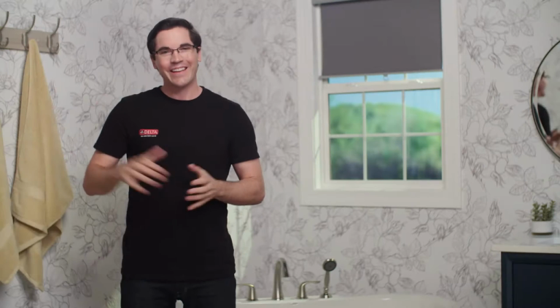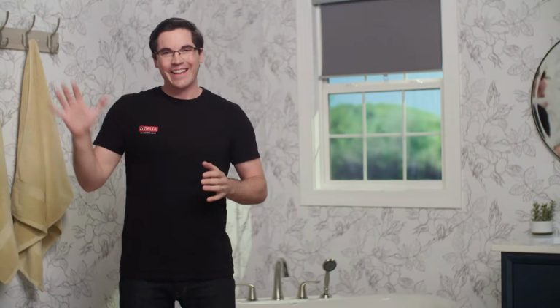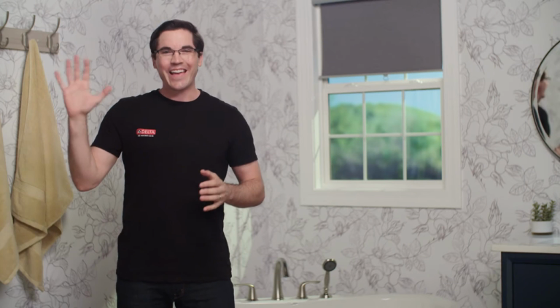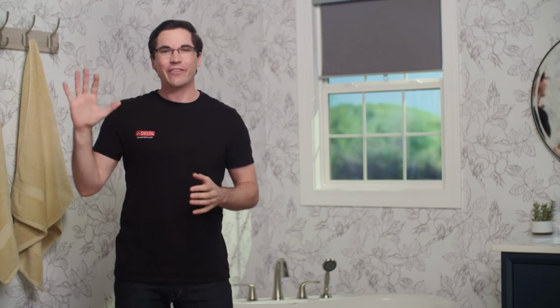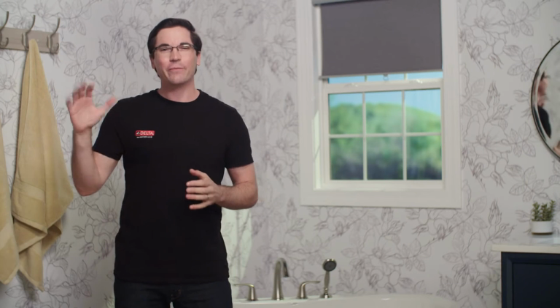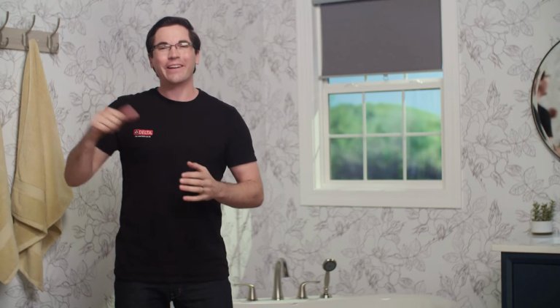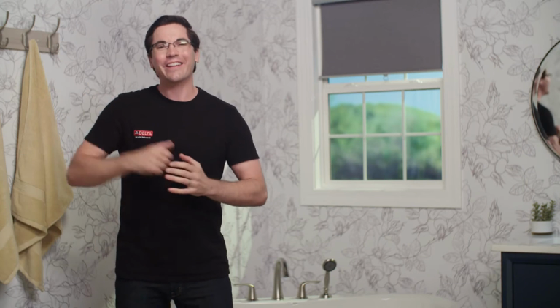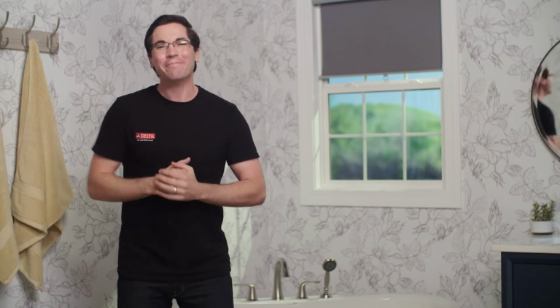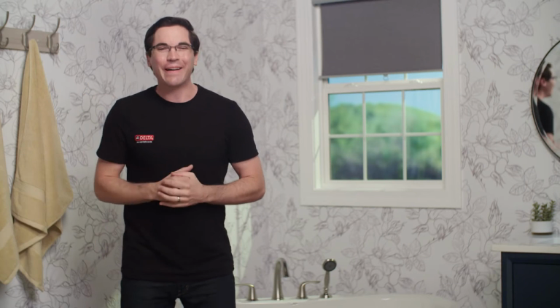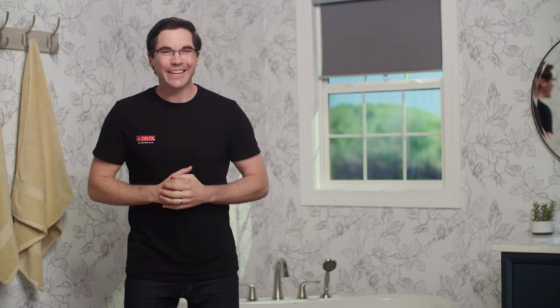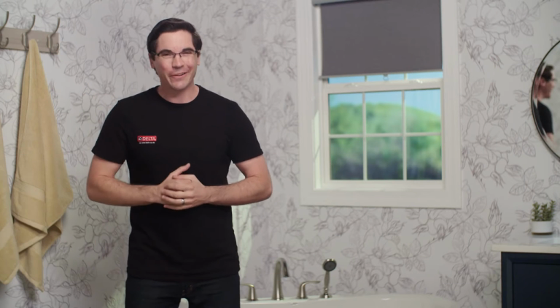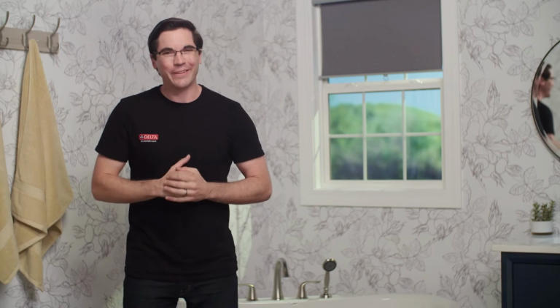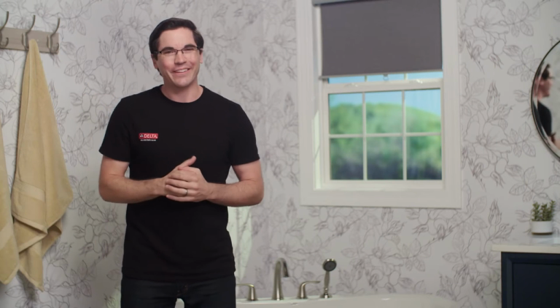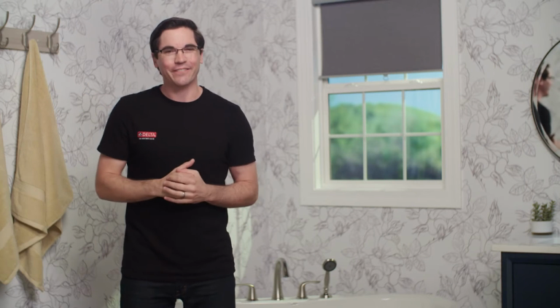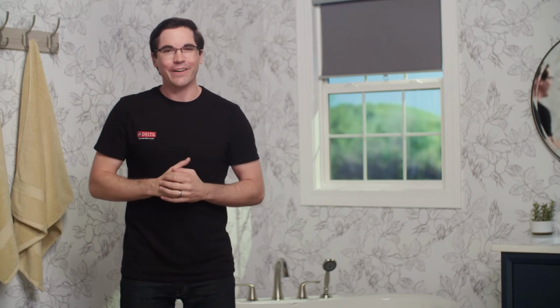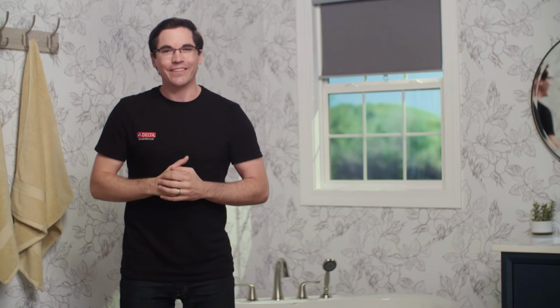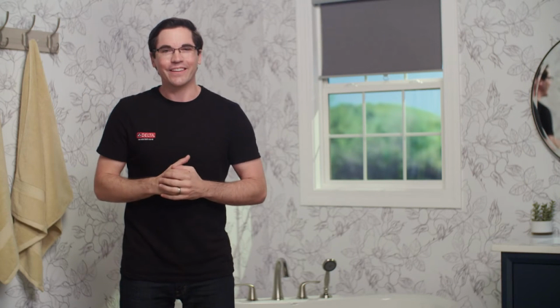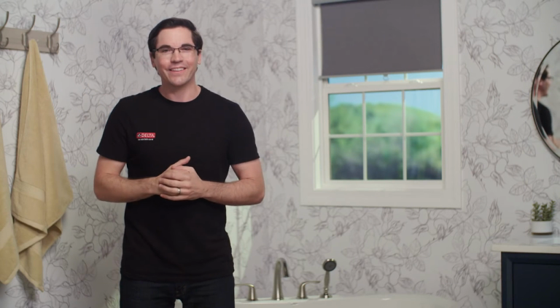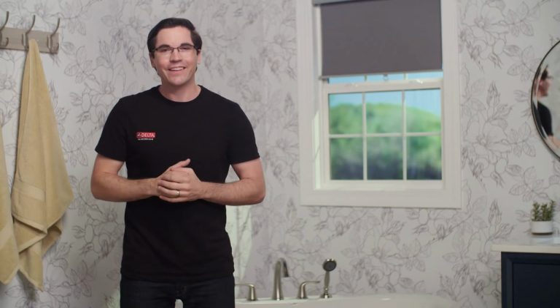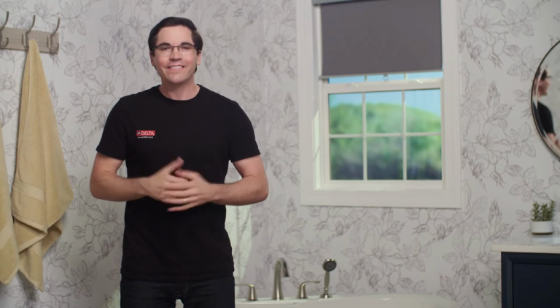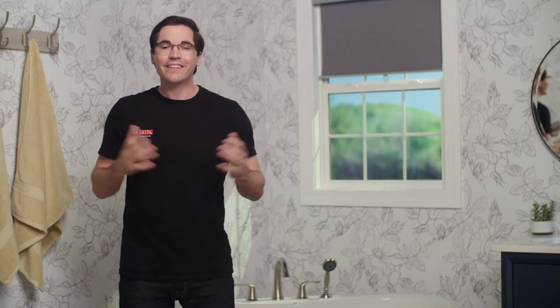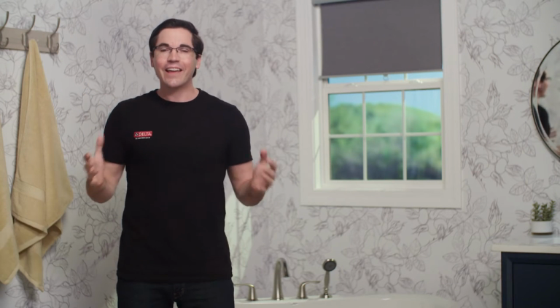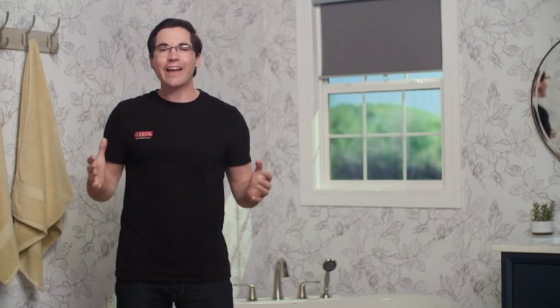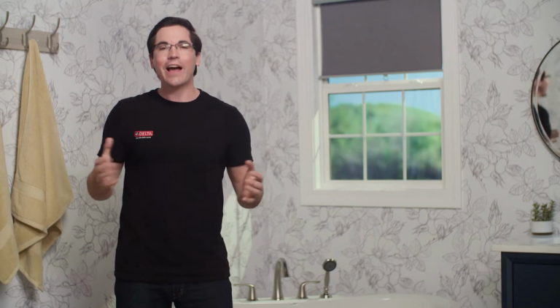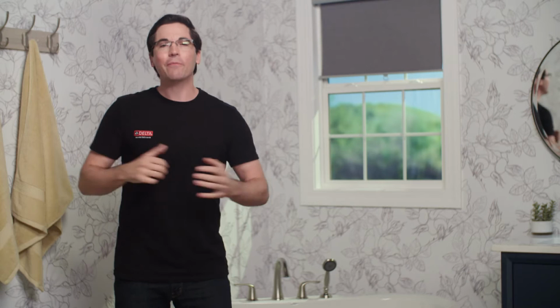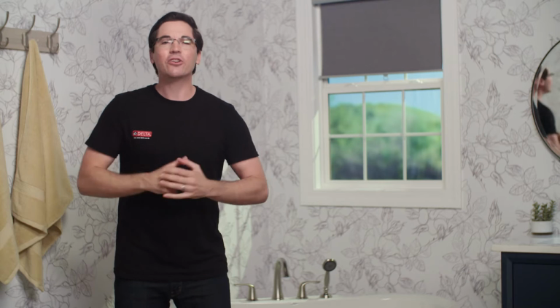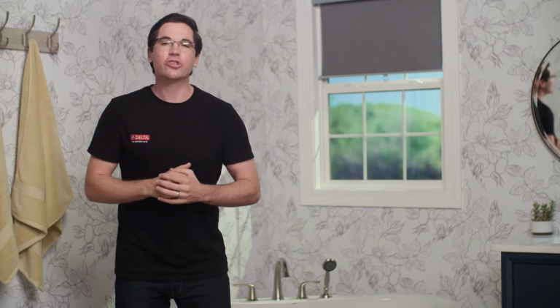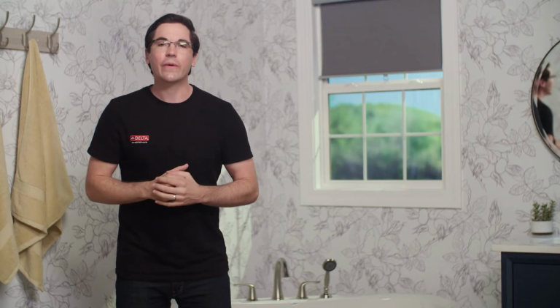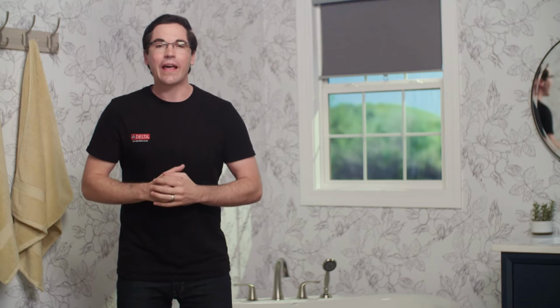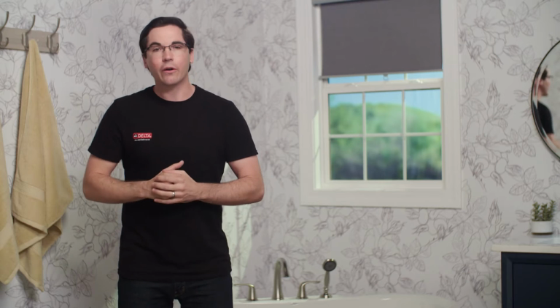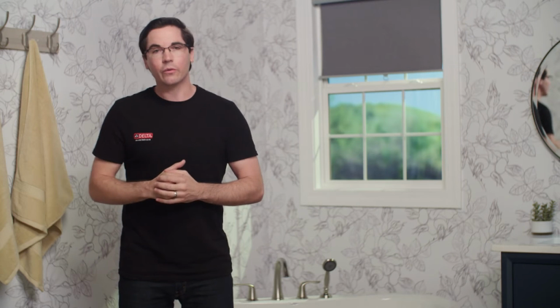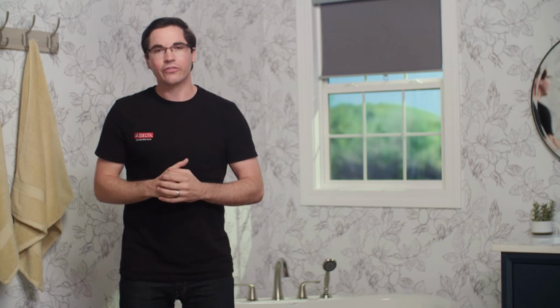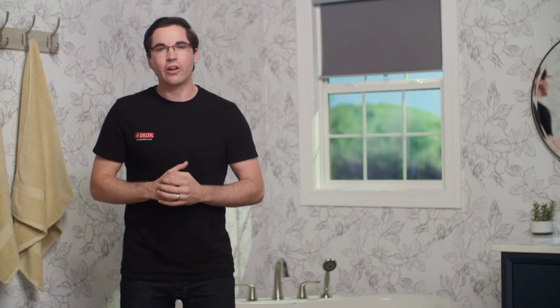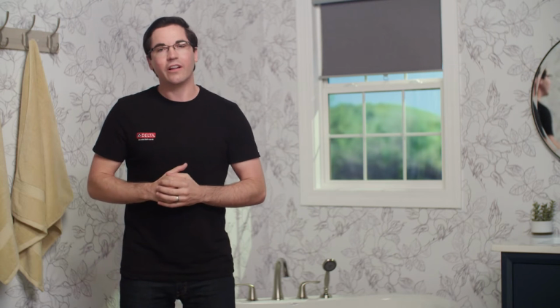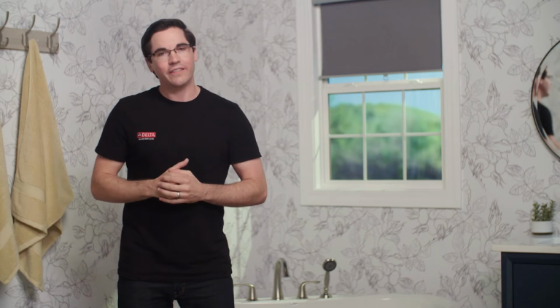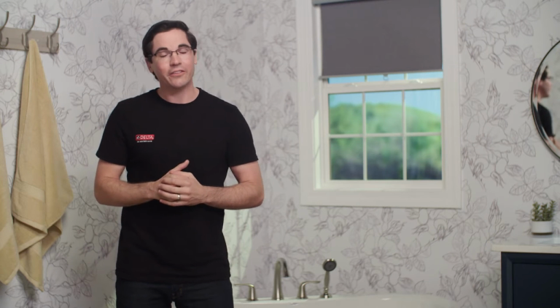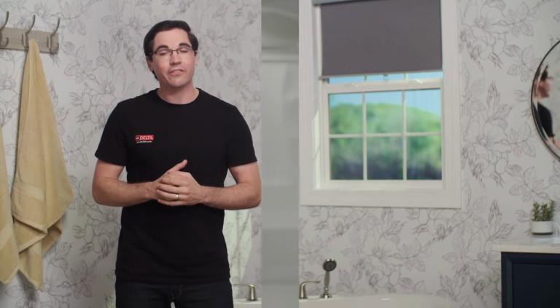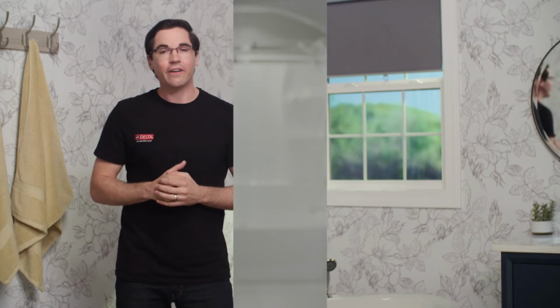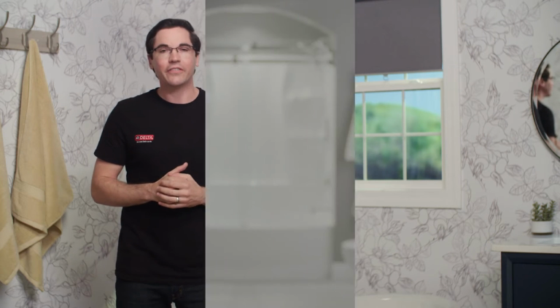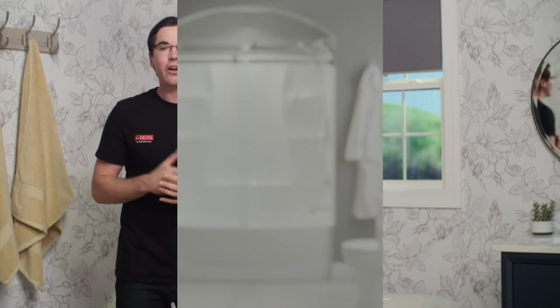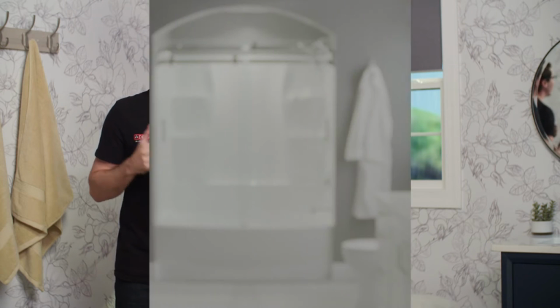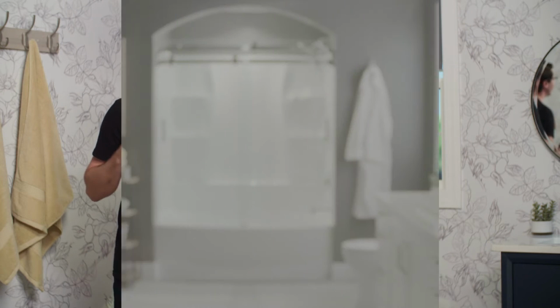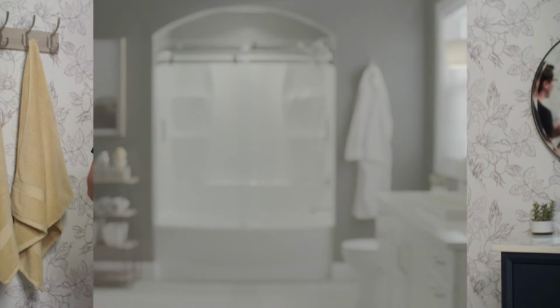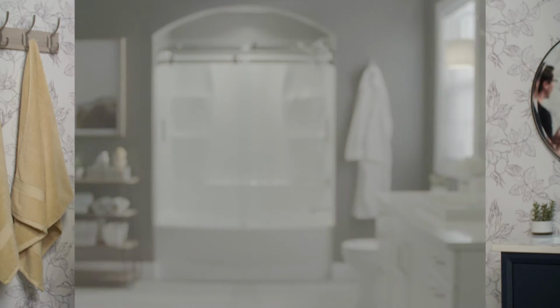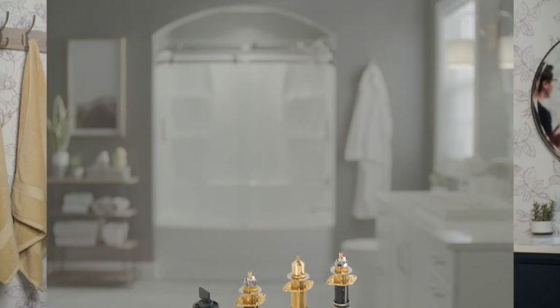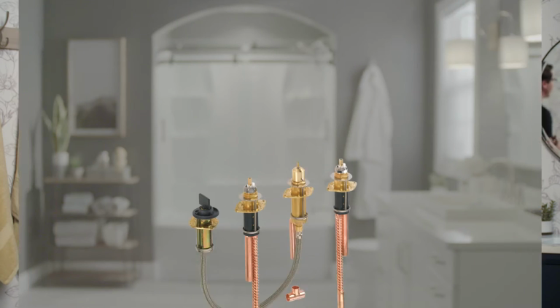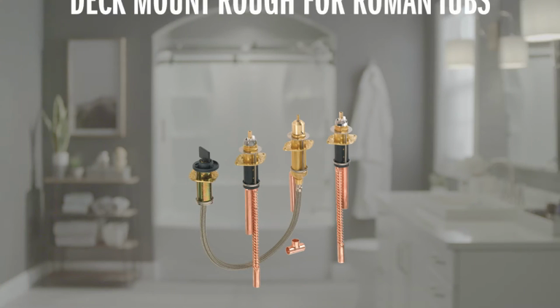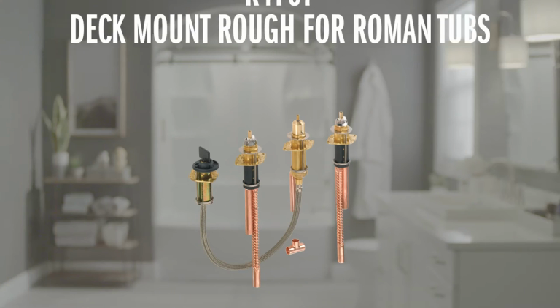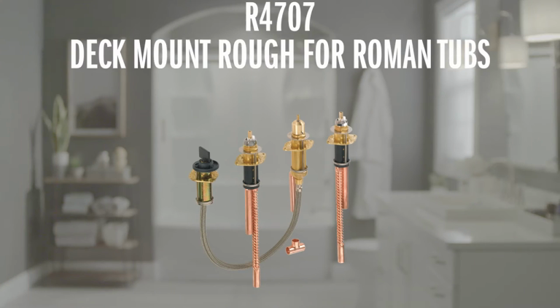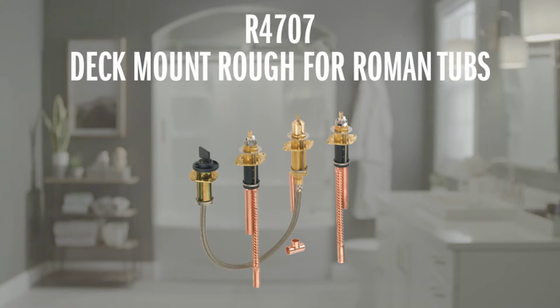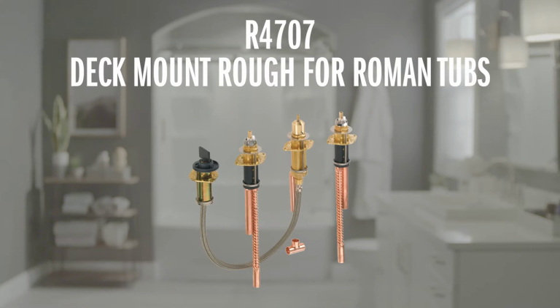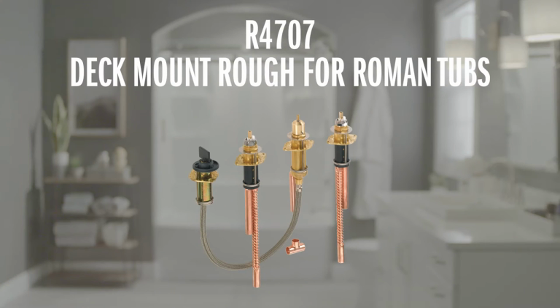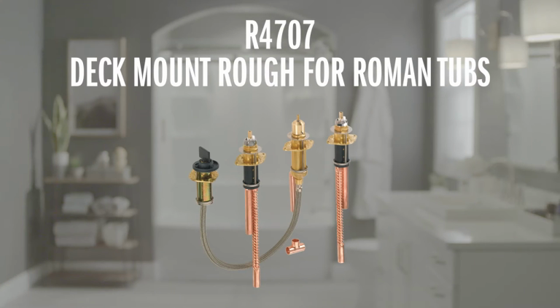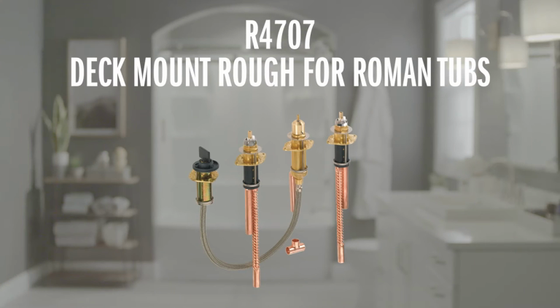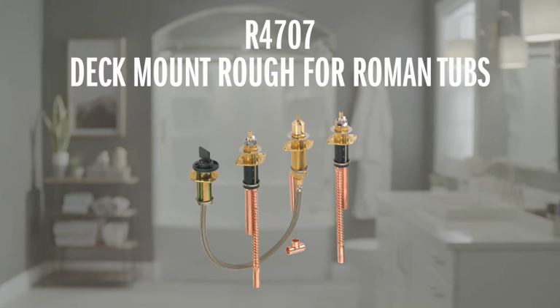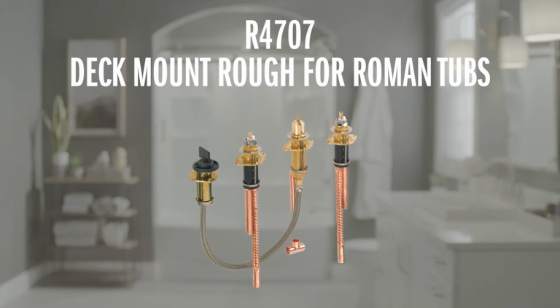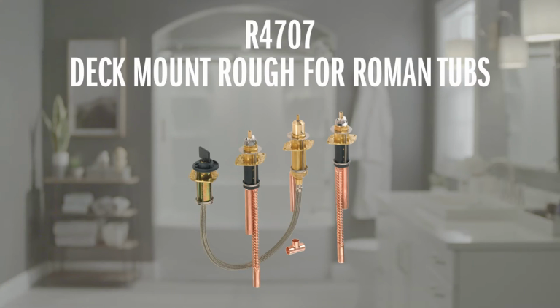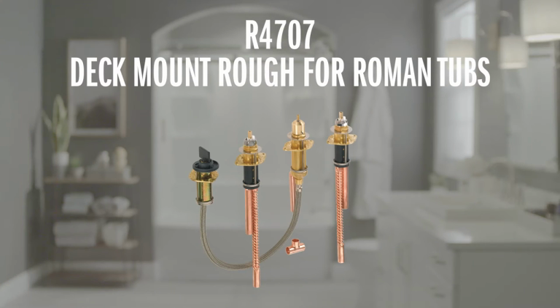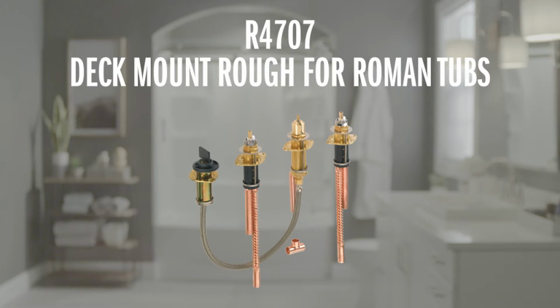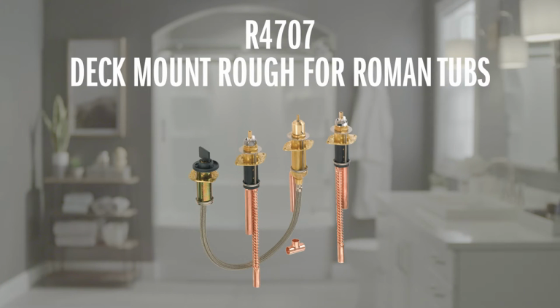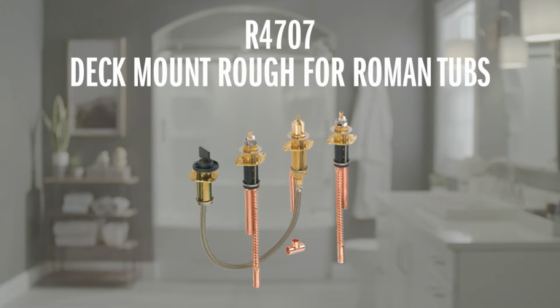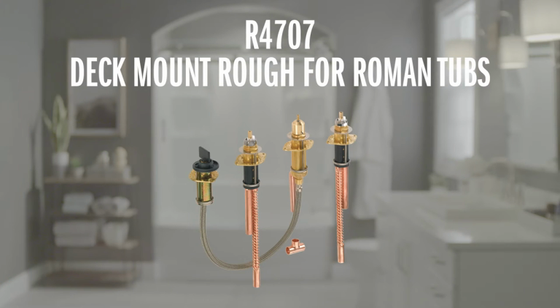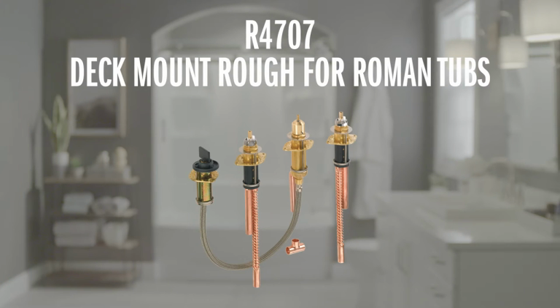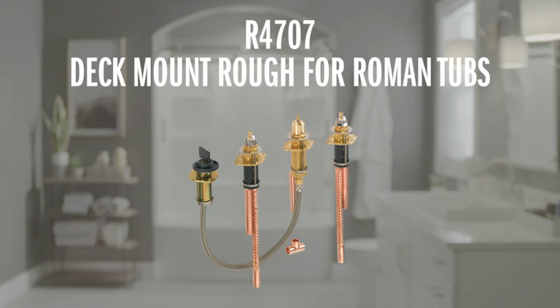Hey everybody, Mike here with Delta Faucet. Today I'm going to show you how to install a Delta Faucet R4707, a deck mount rough for Roman tubs.